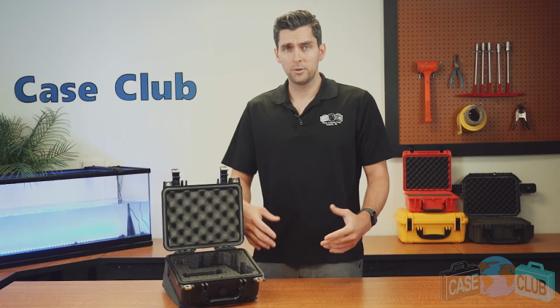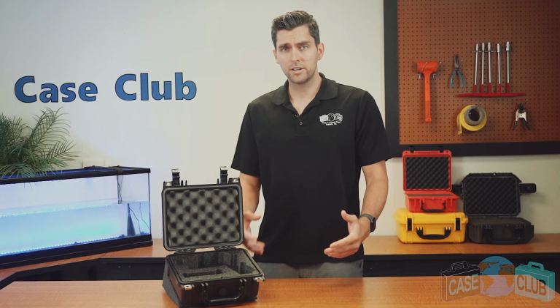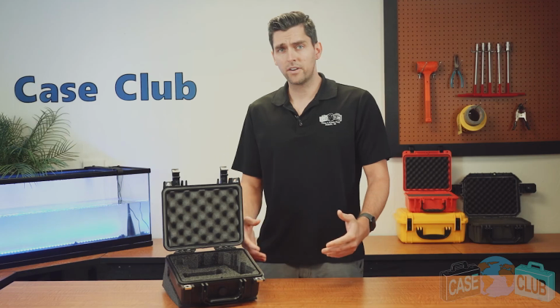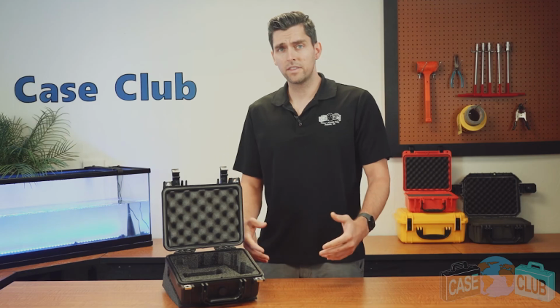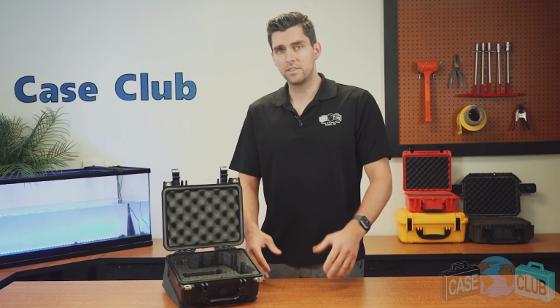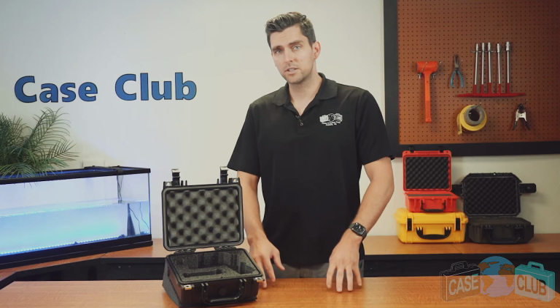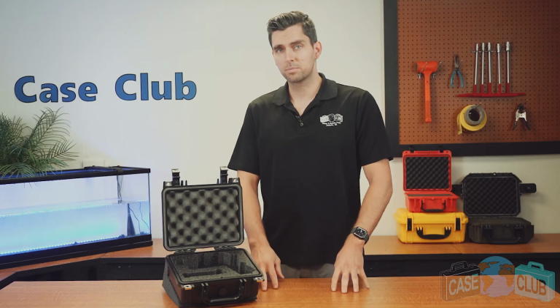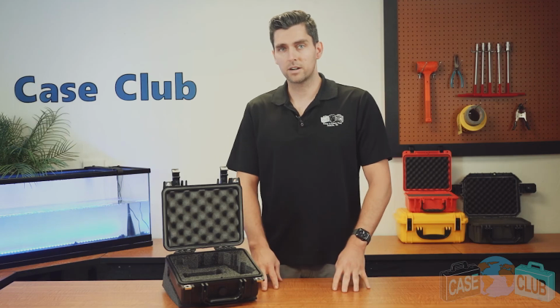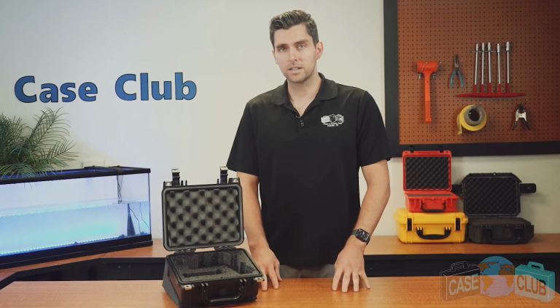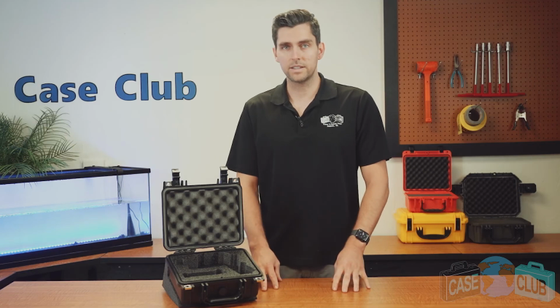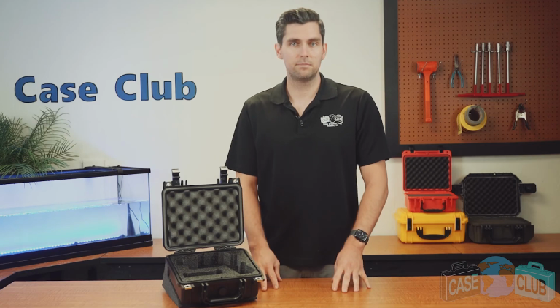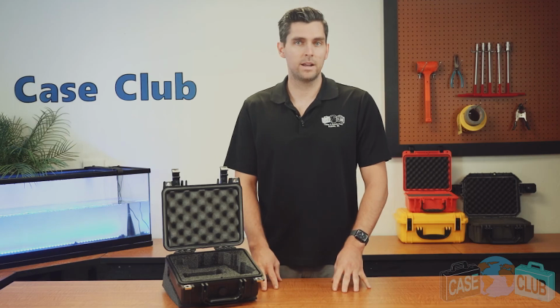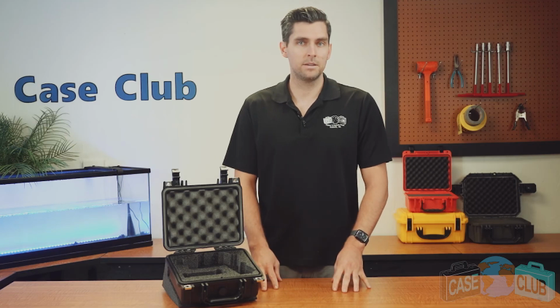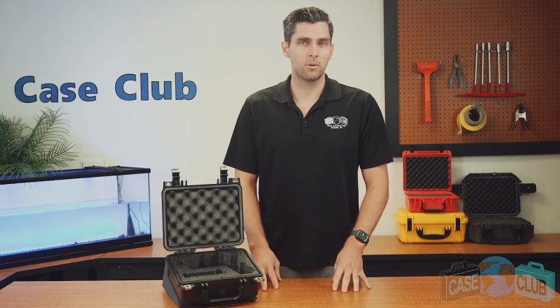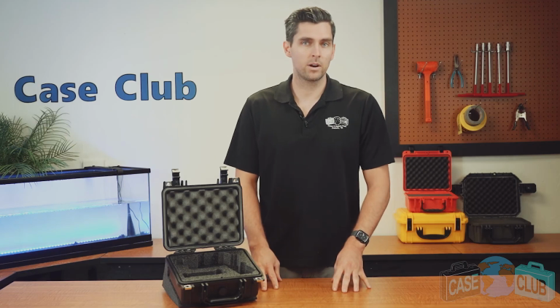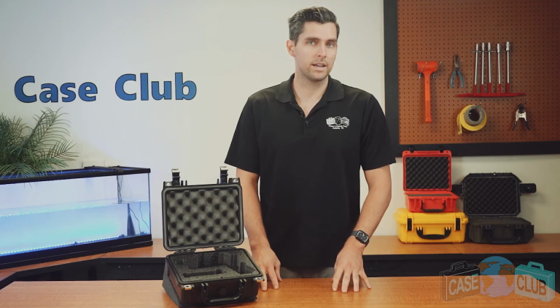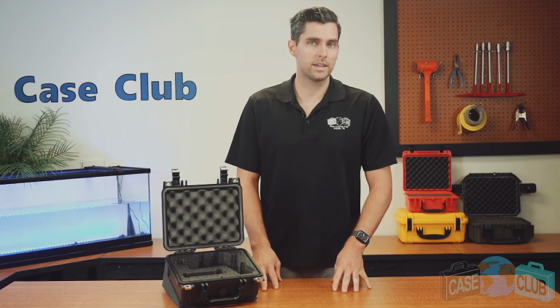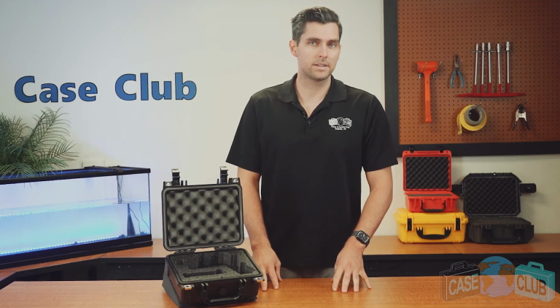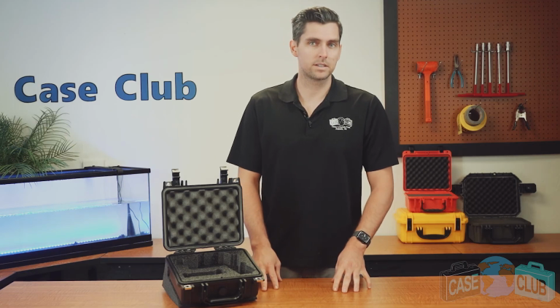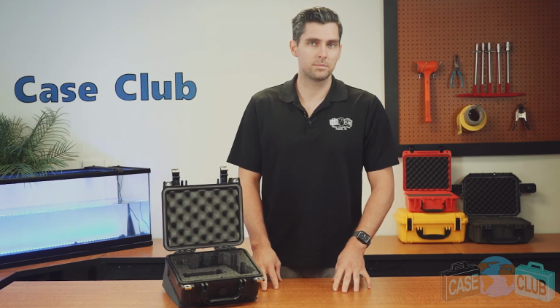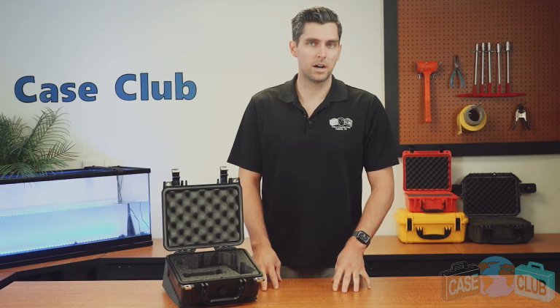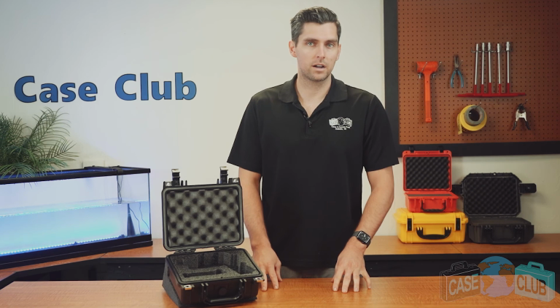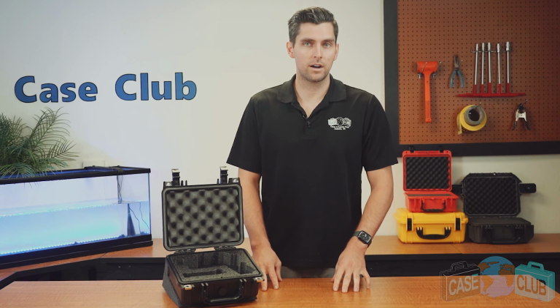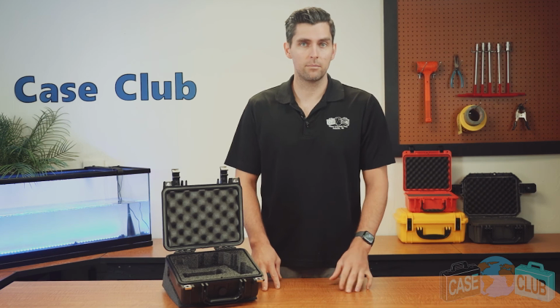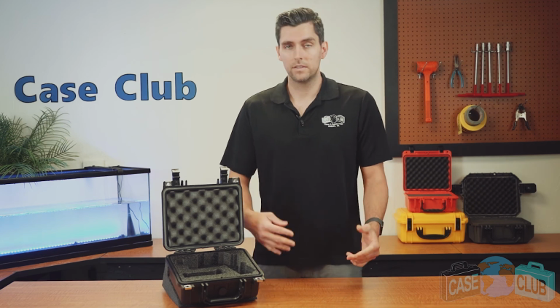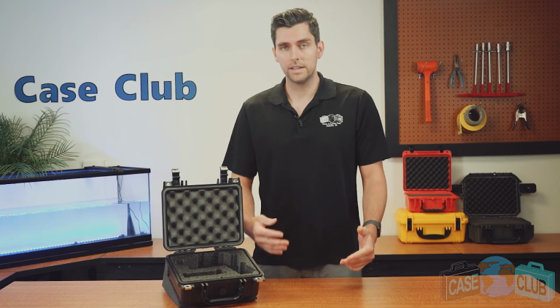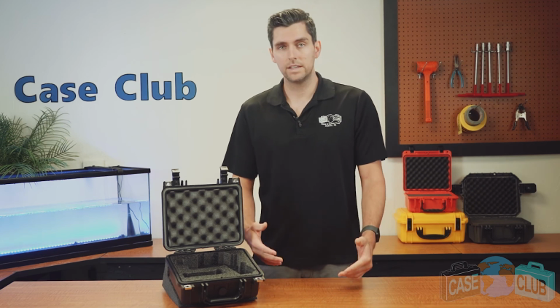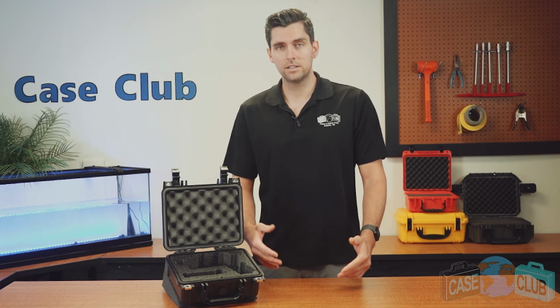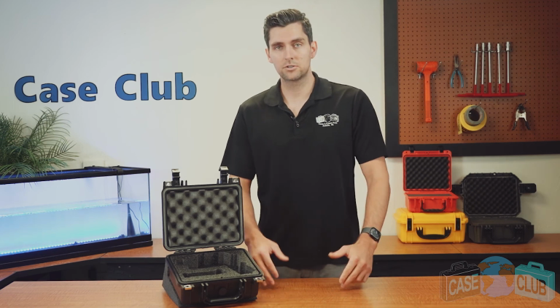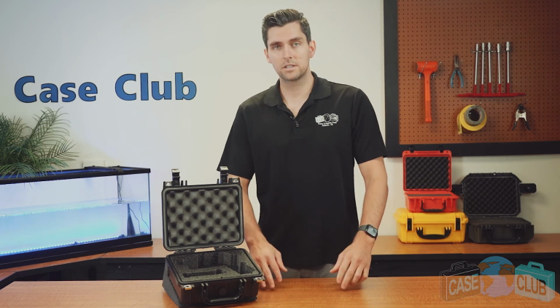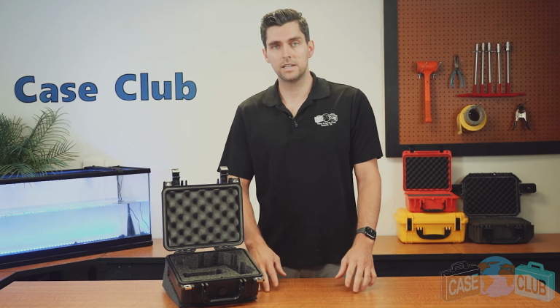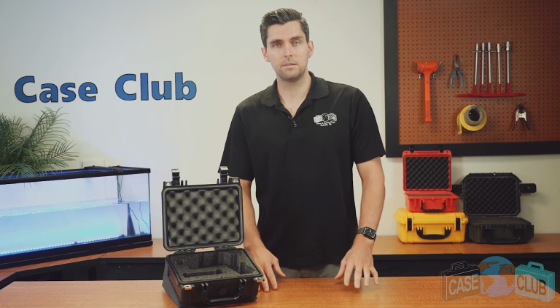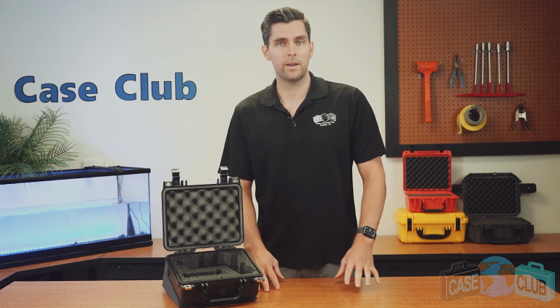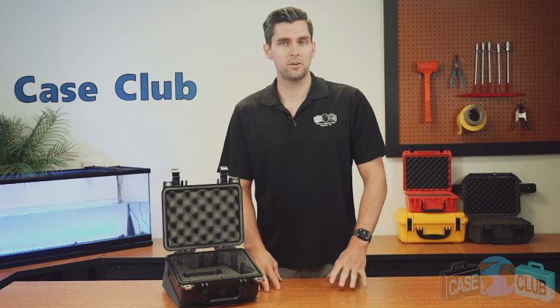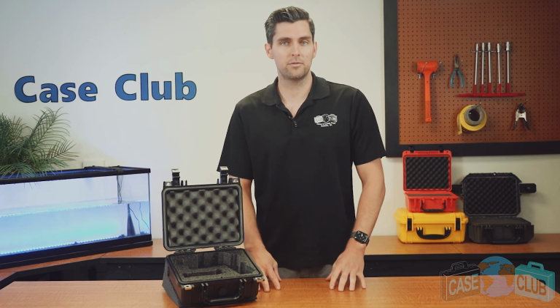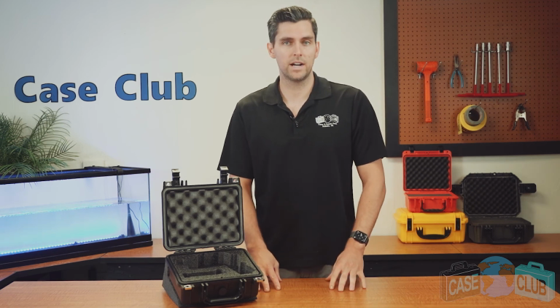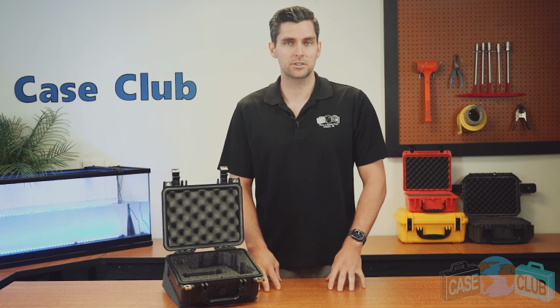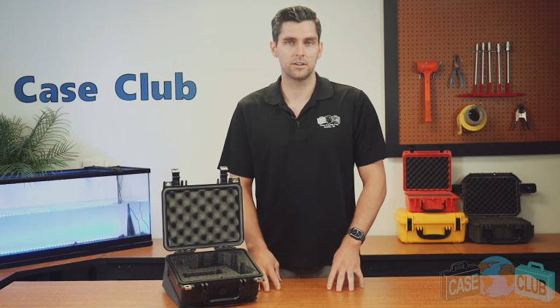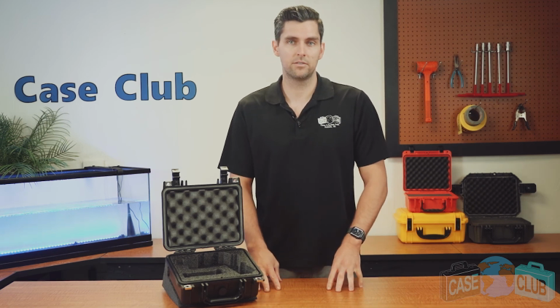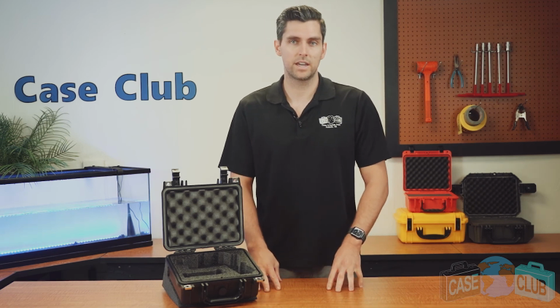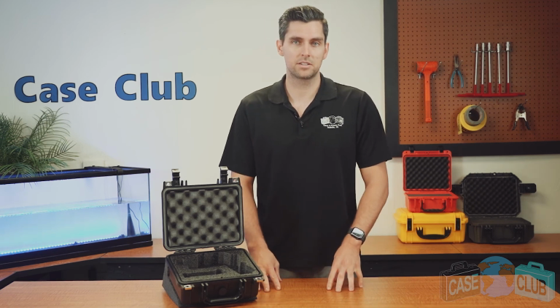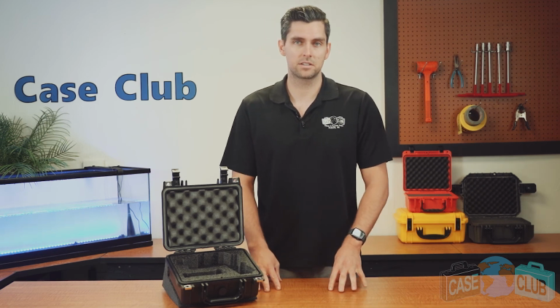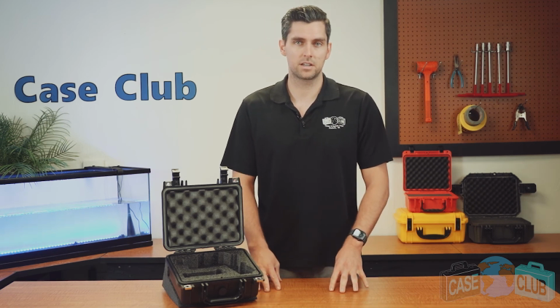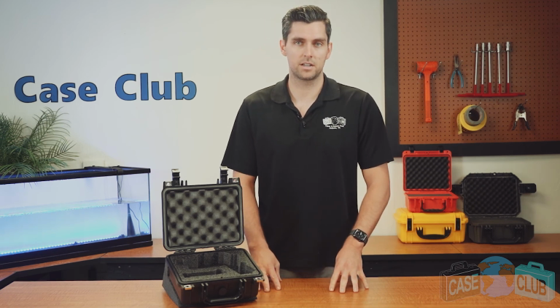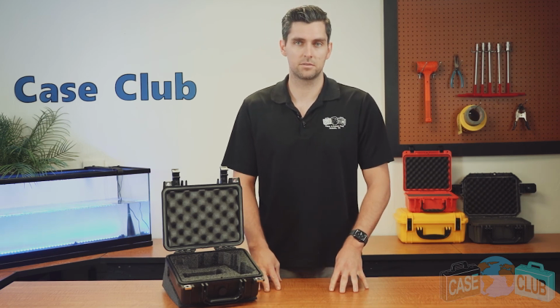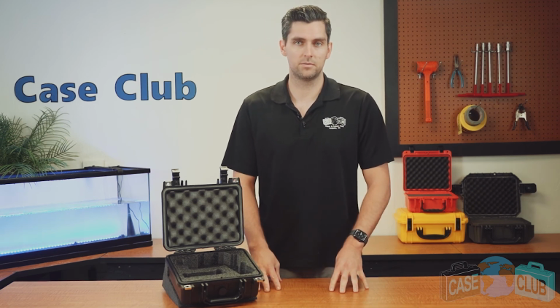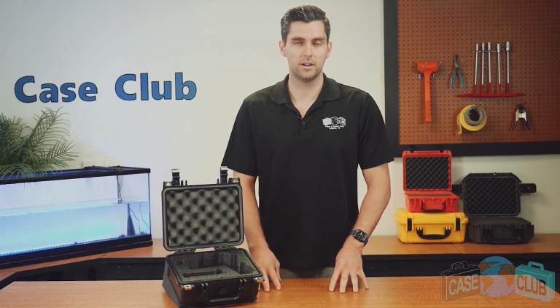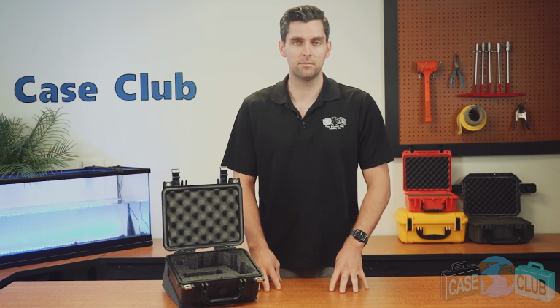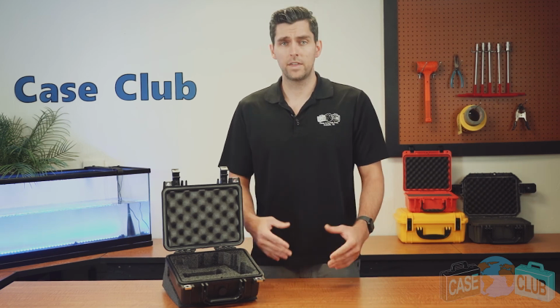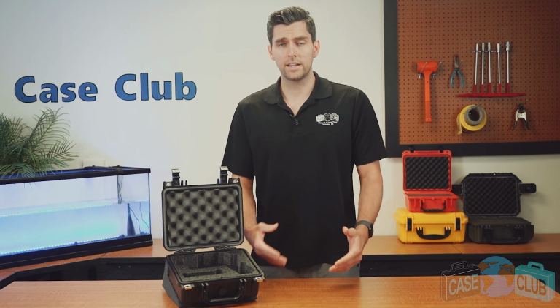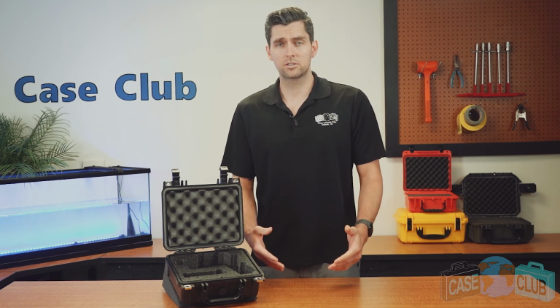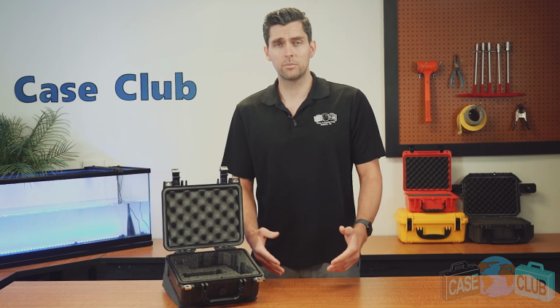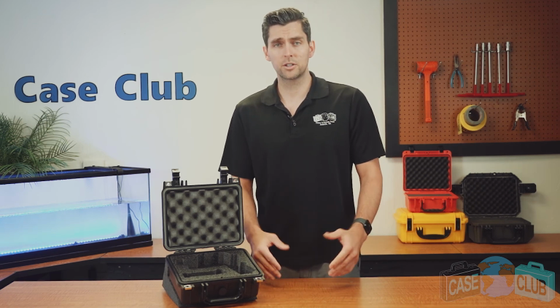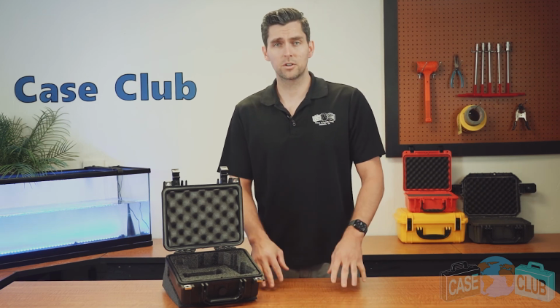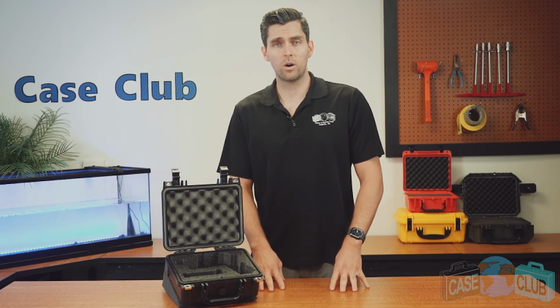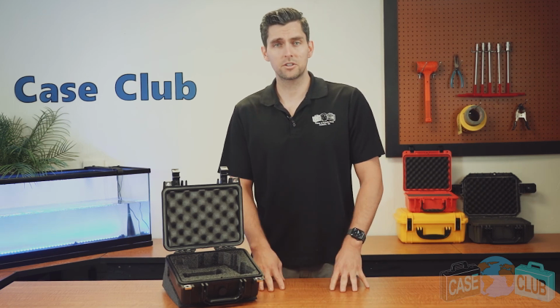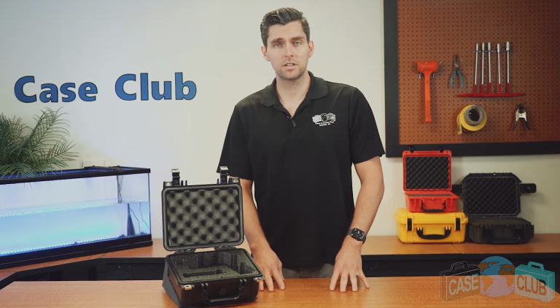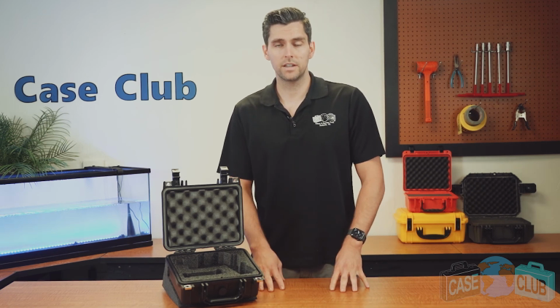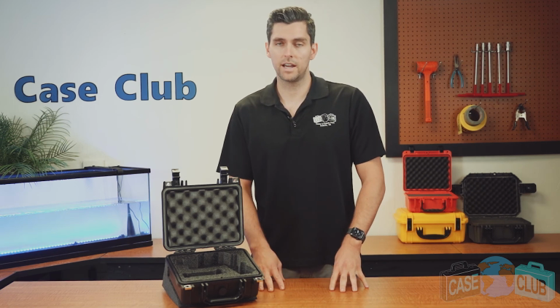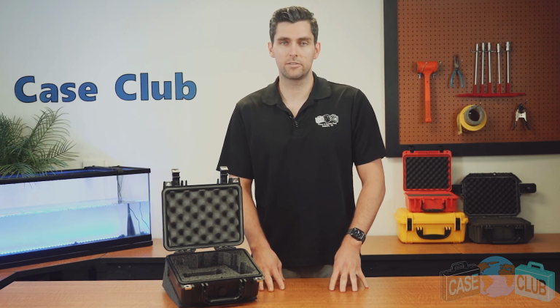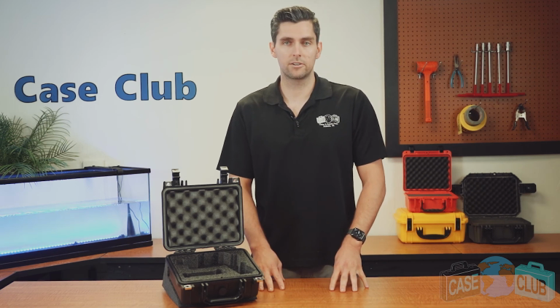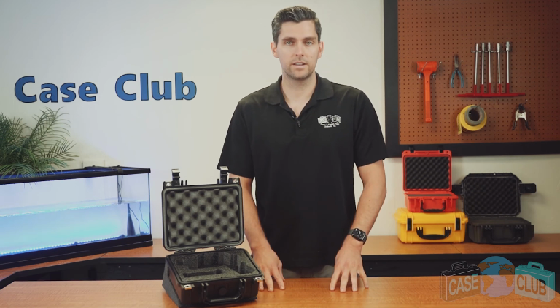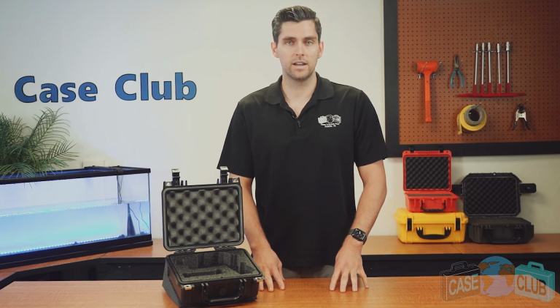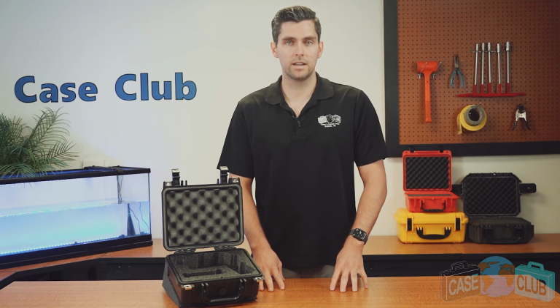You can find this product and many more at caseclub.com, the industry leading manufacturer of cases and custom foam. Thanks so much for watching and have a great day.